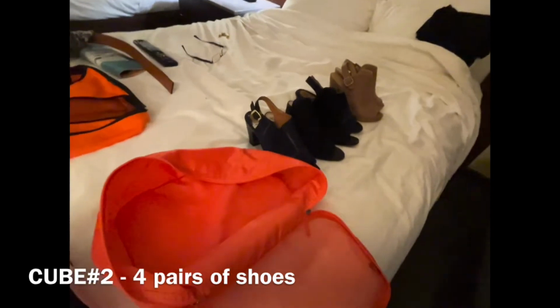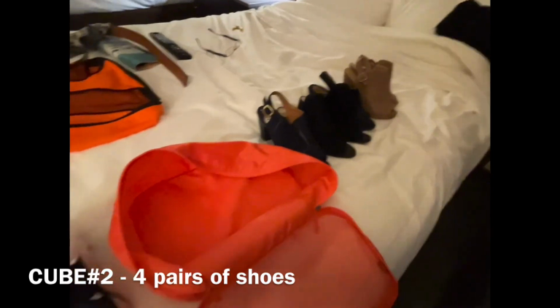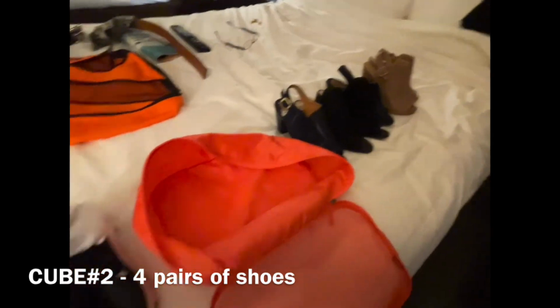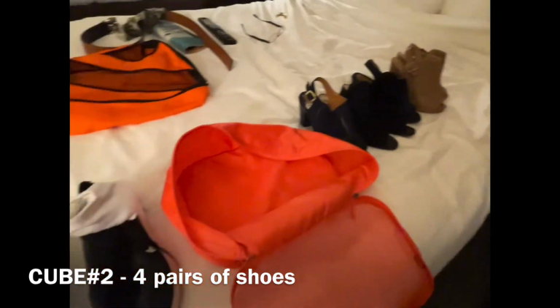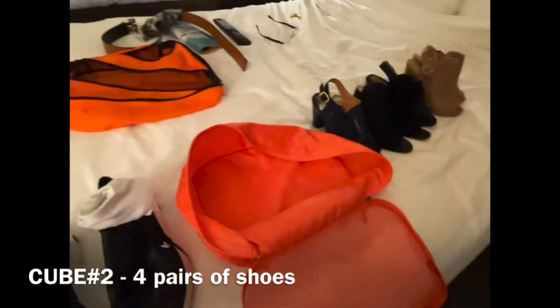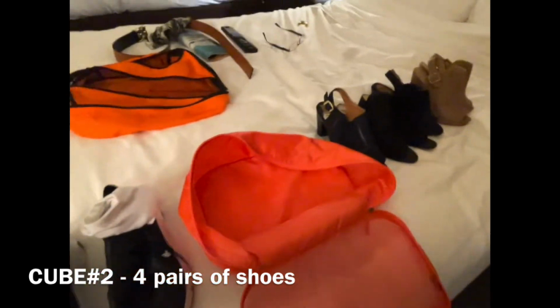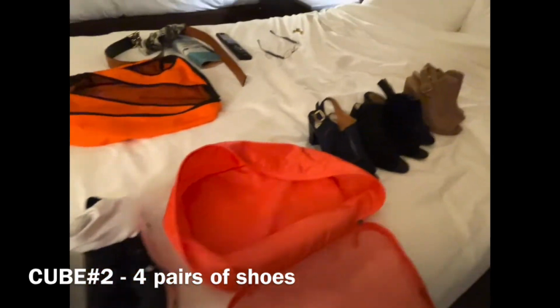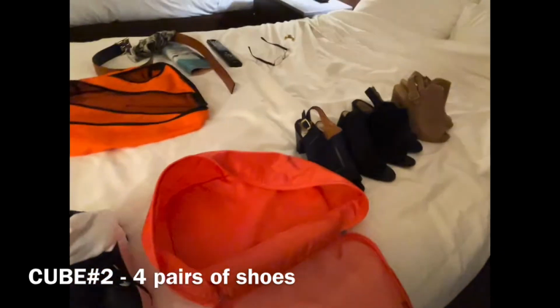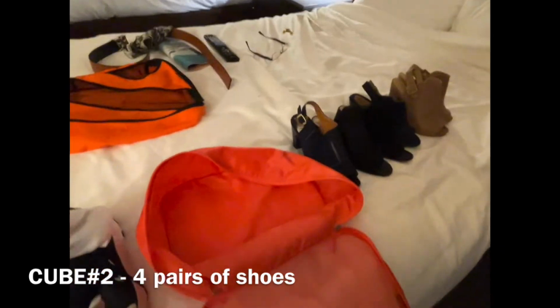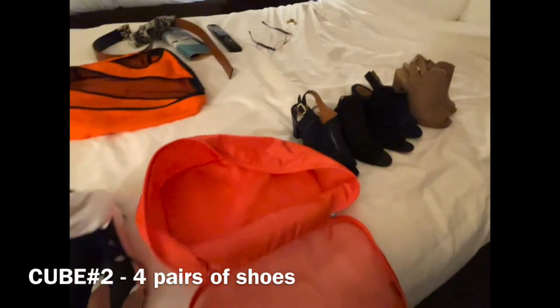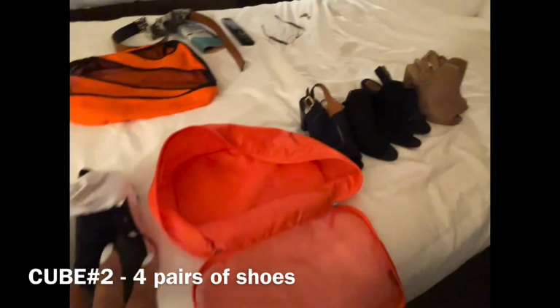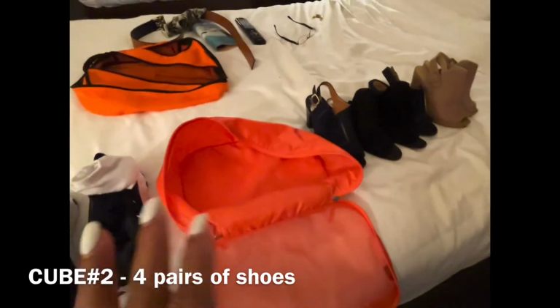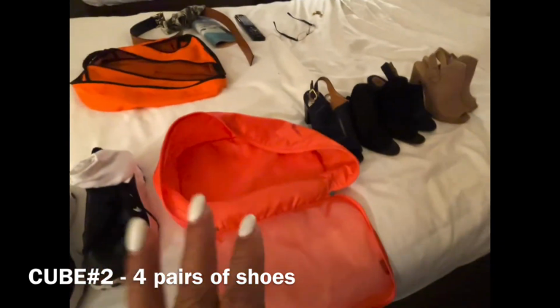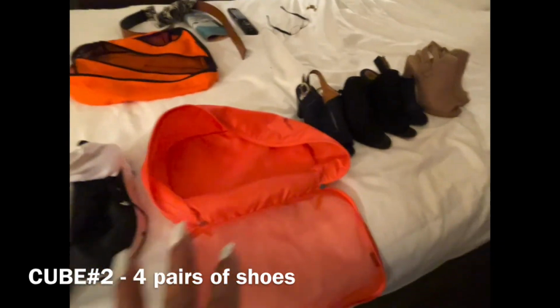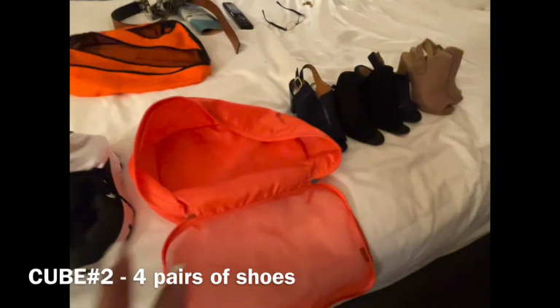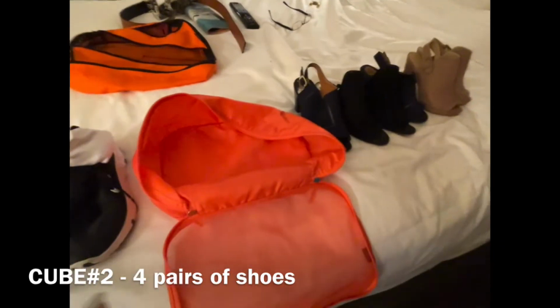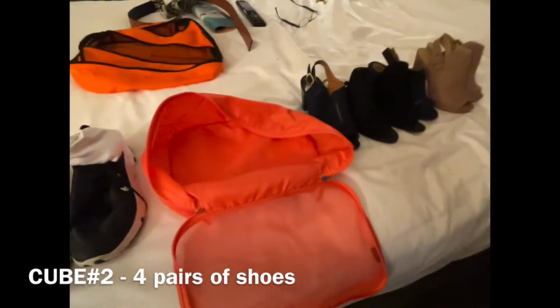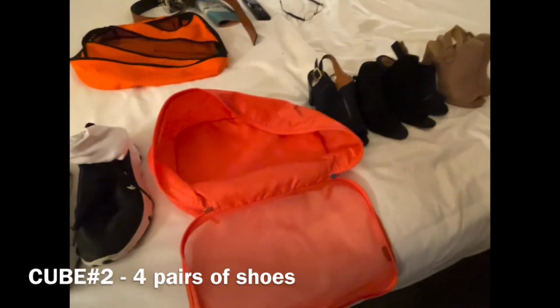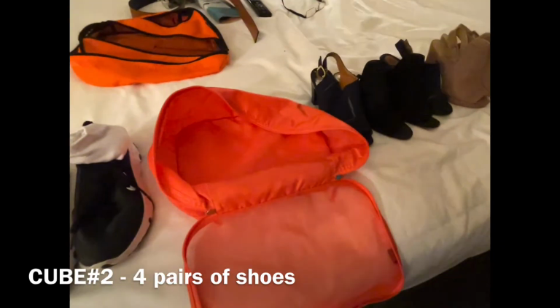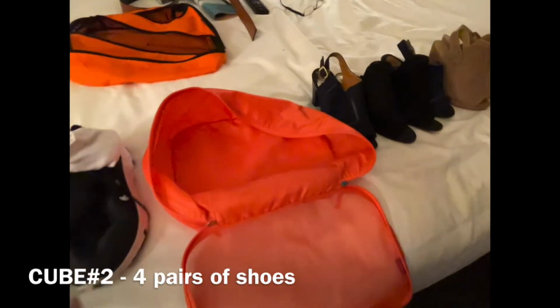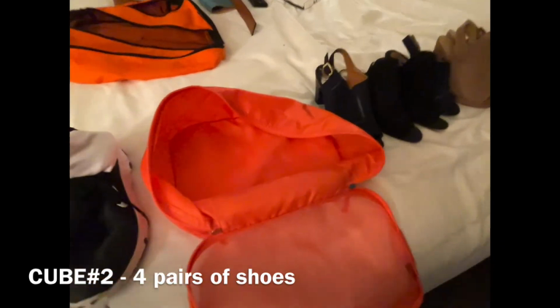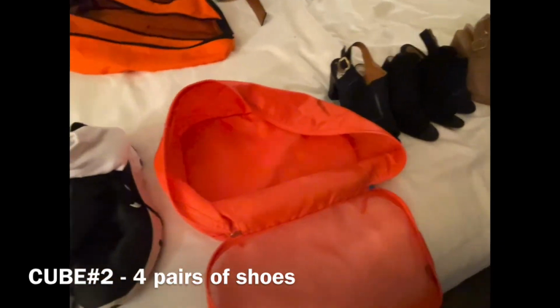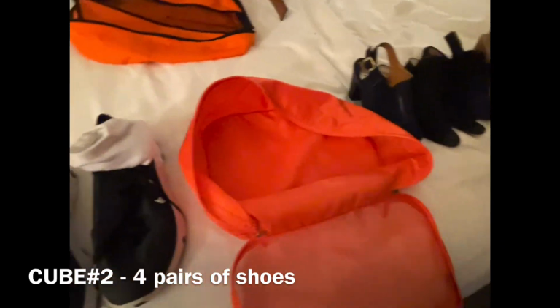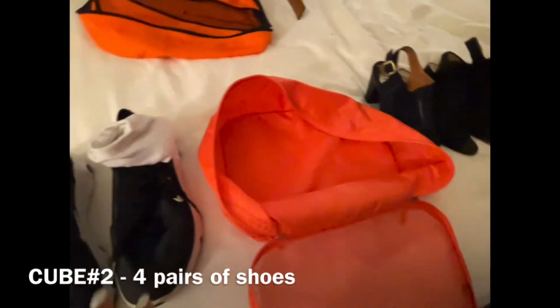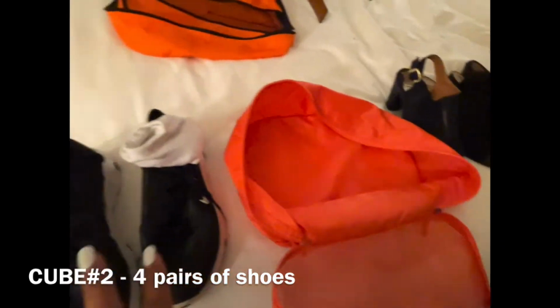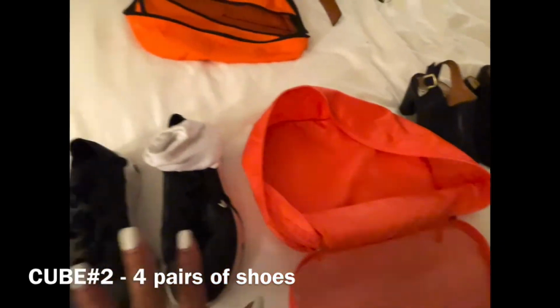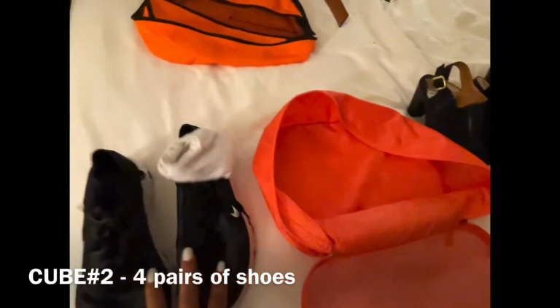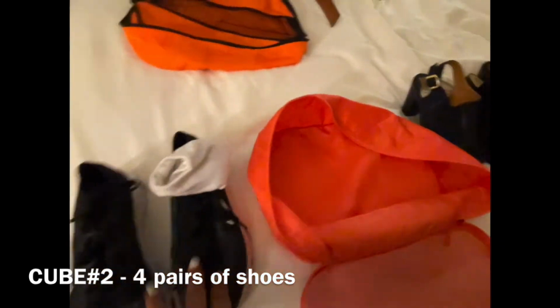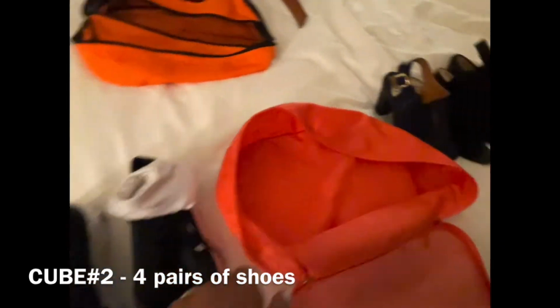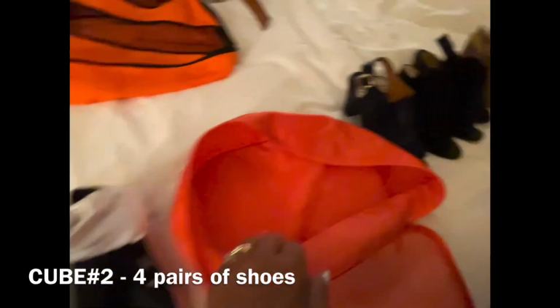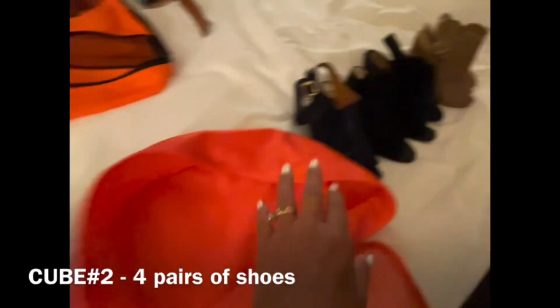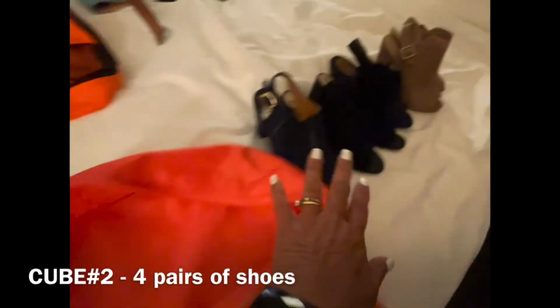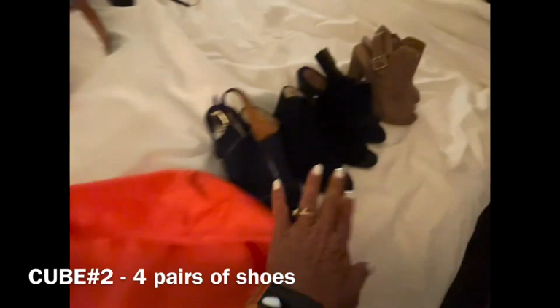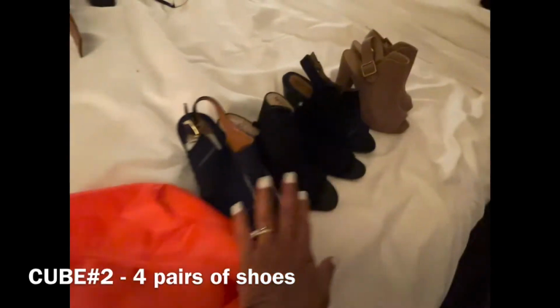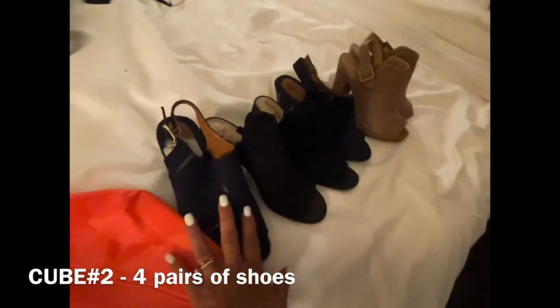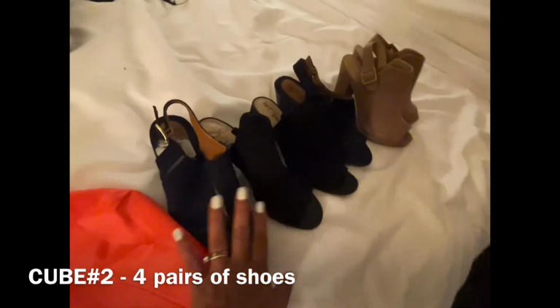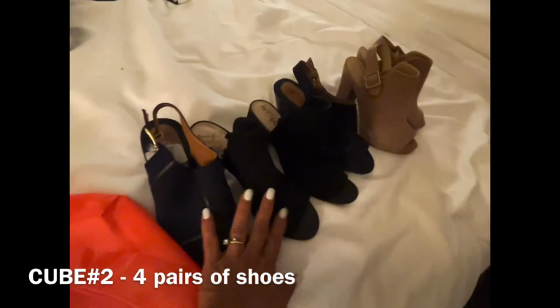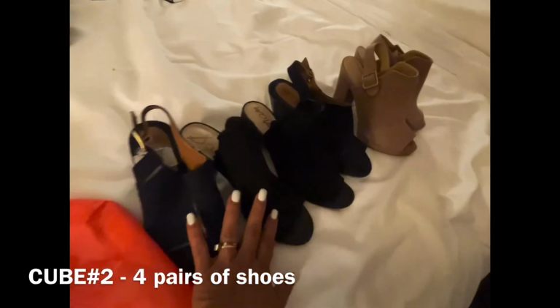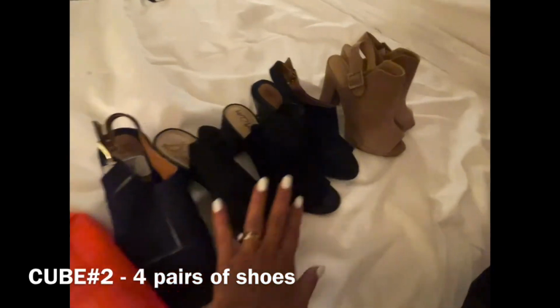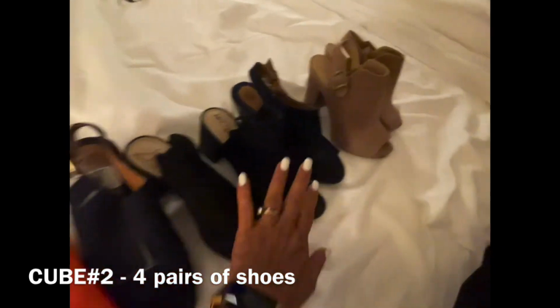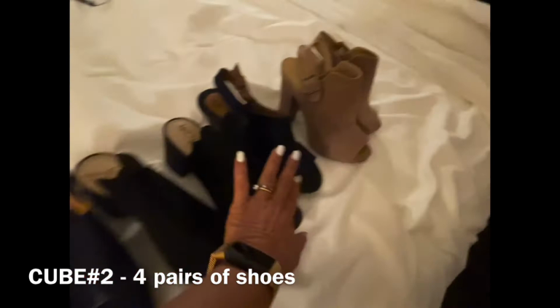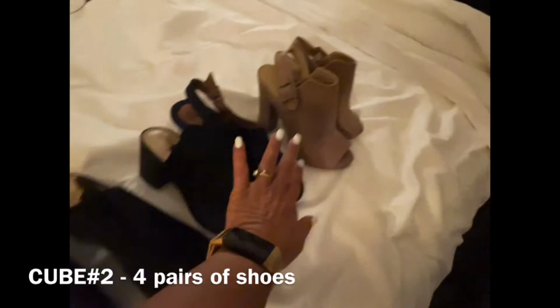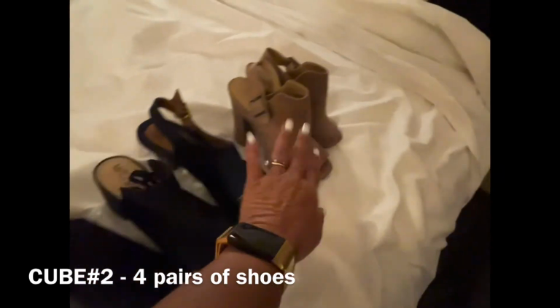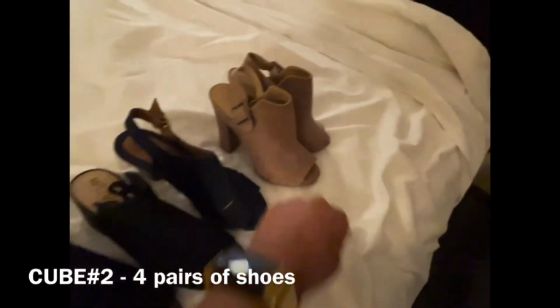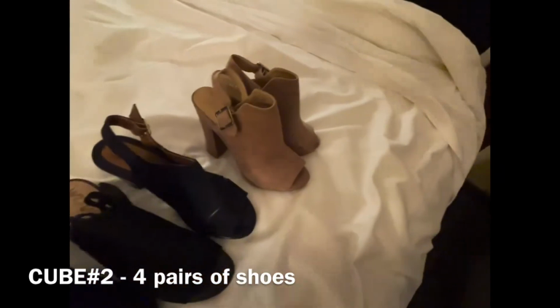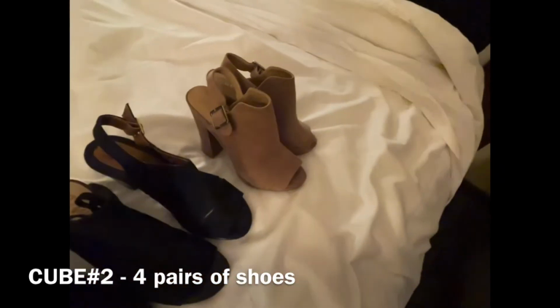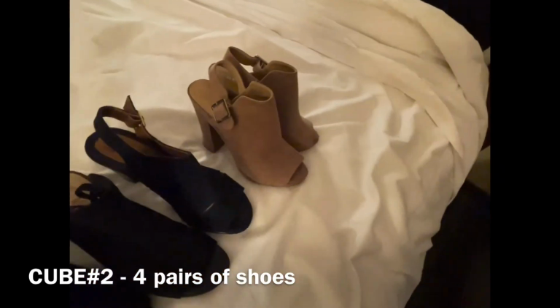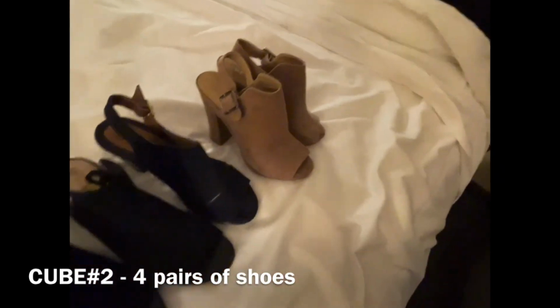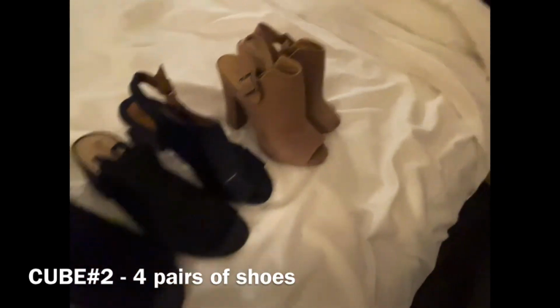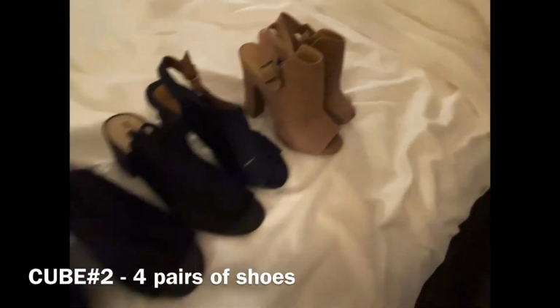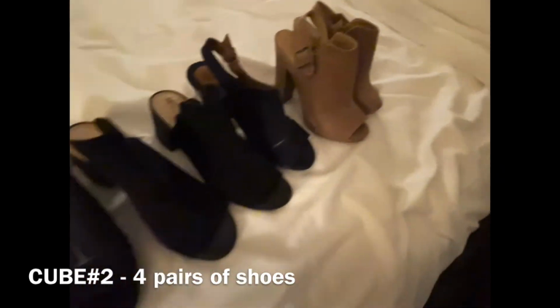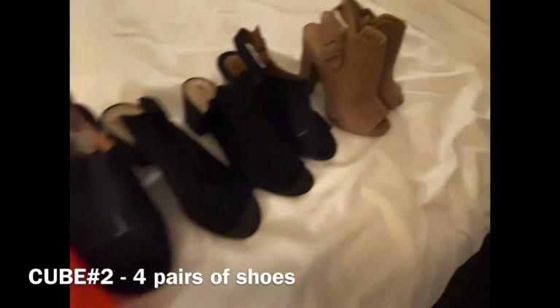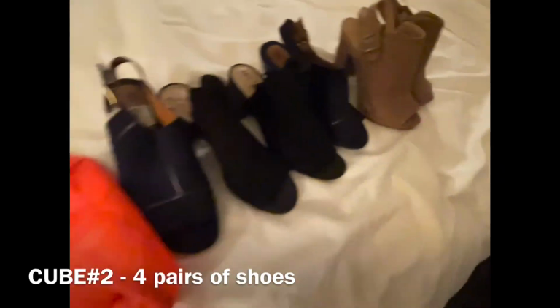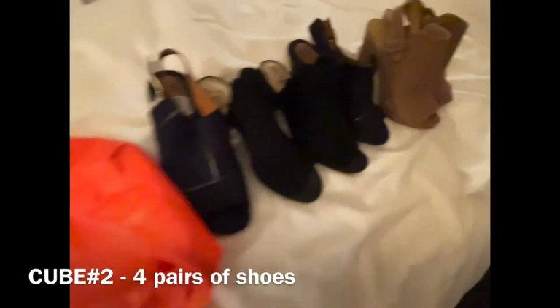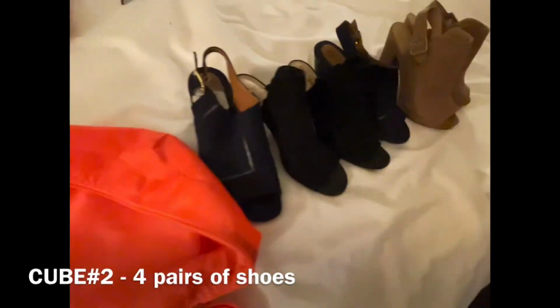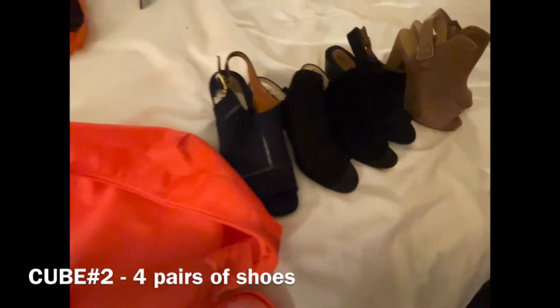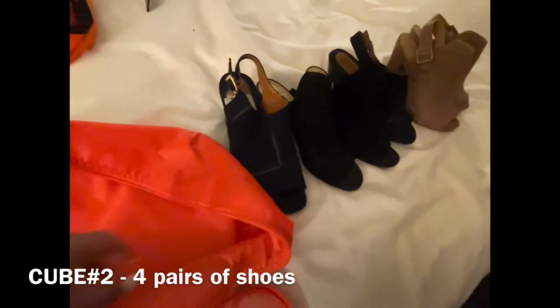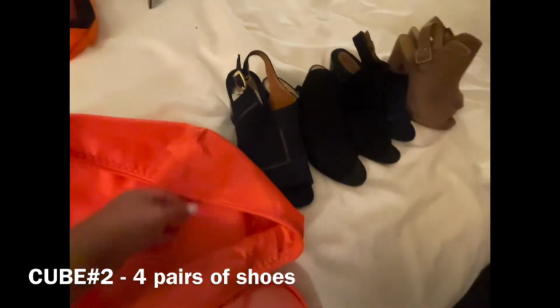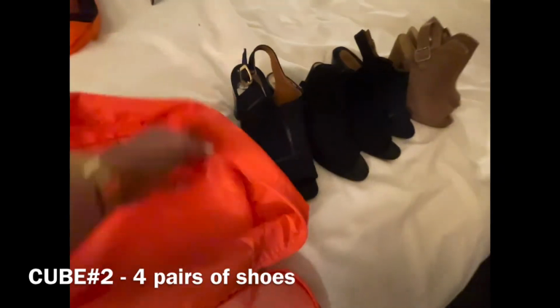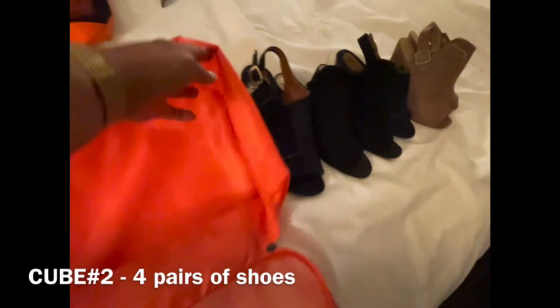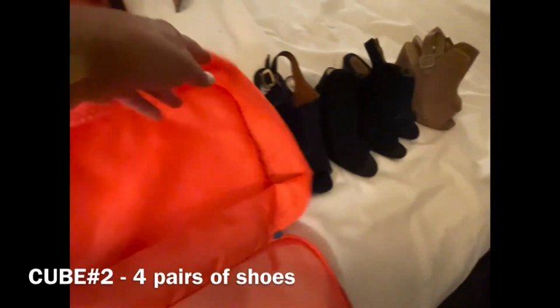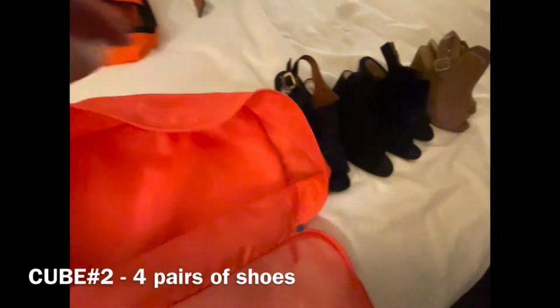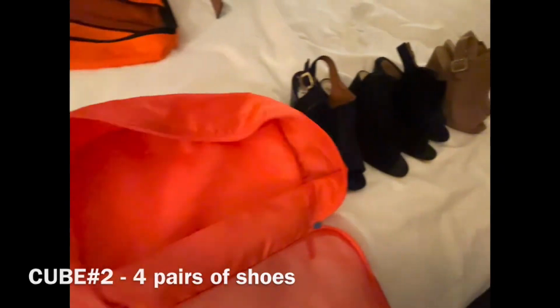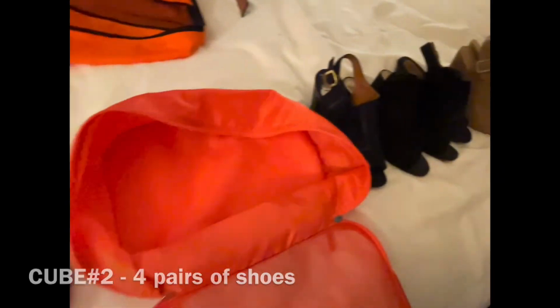So again, I'm trying to travel light — four pairs of shoes total. This is cube number two.